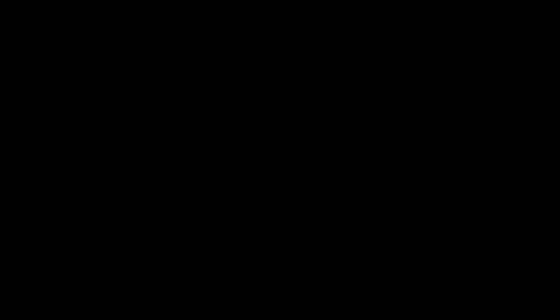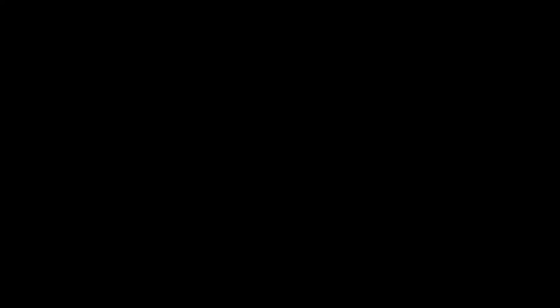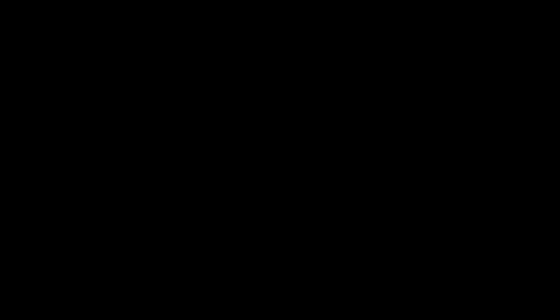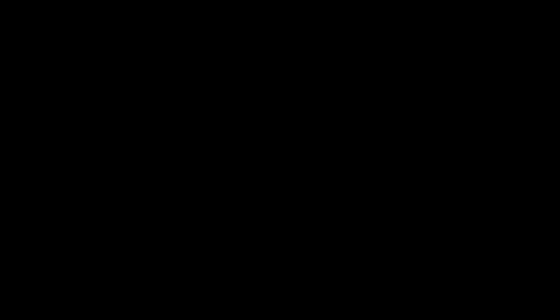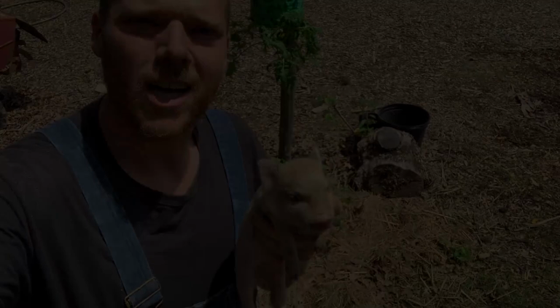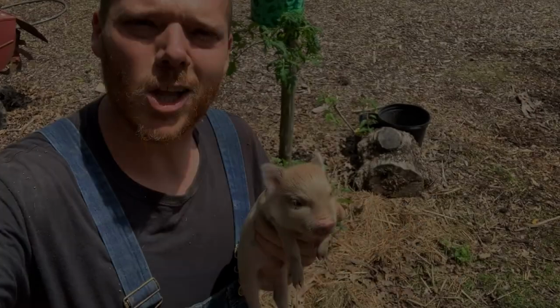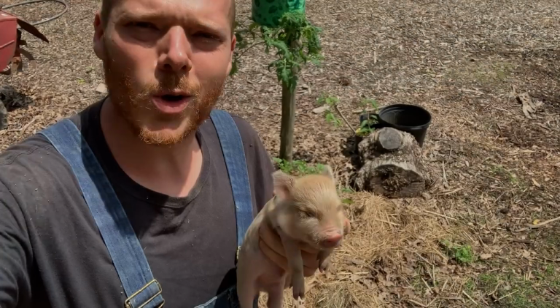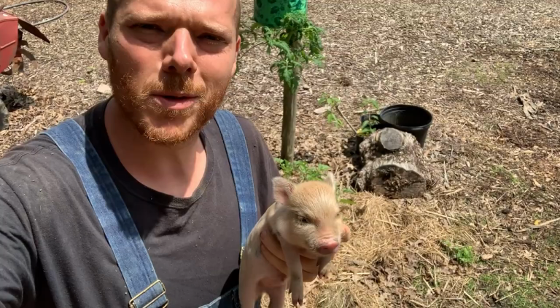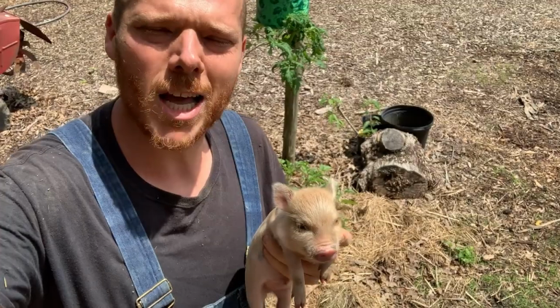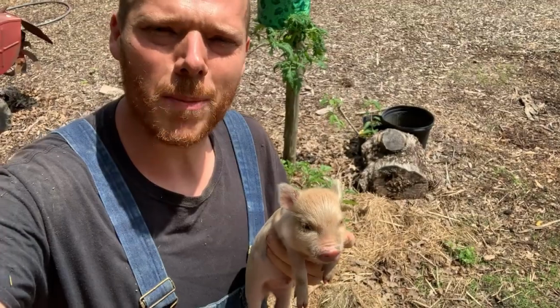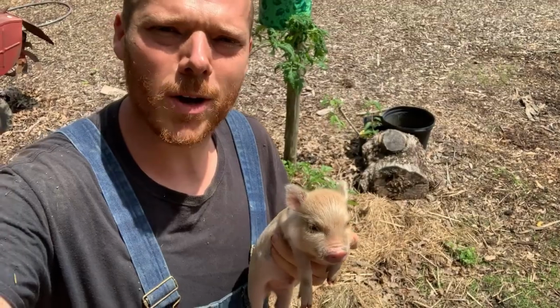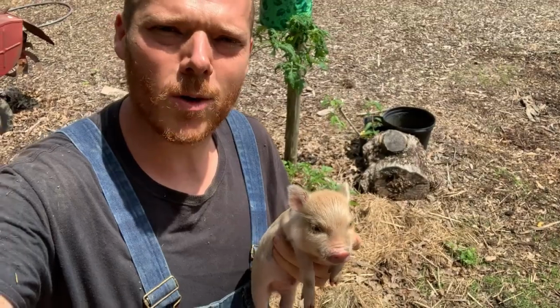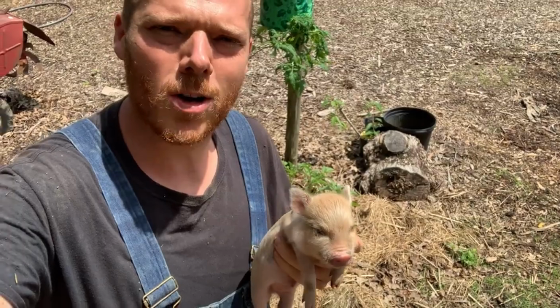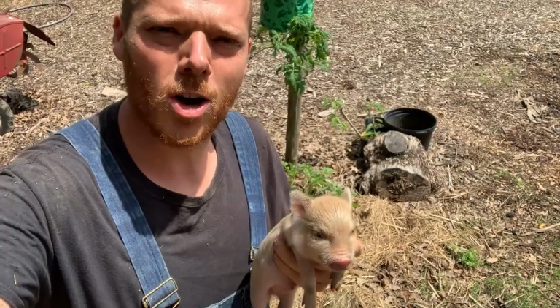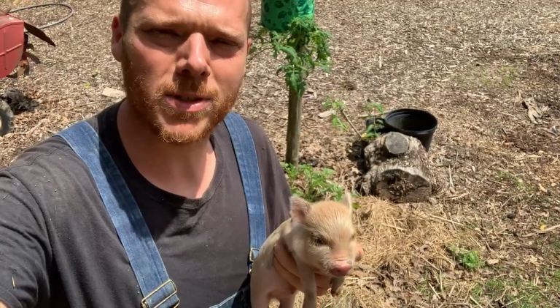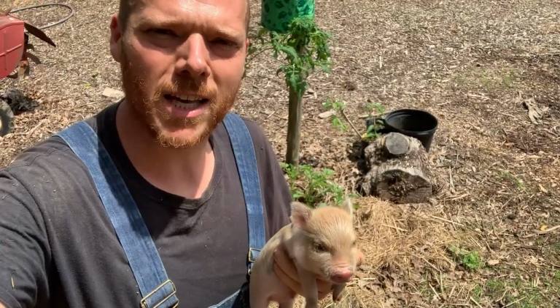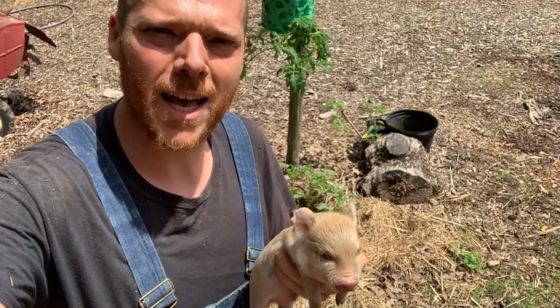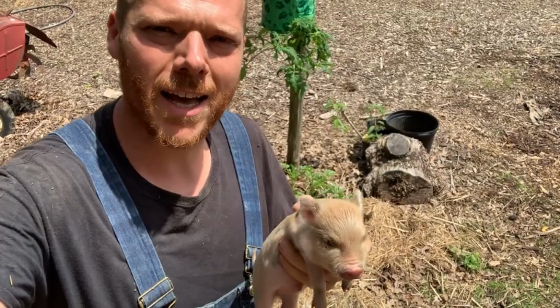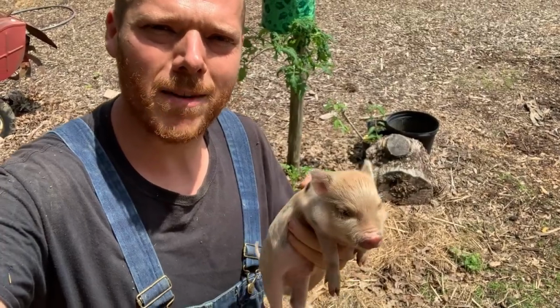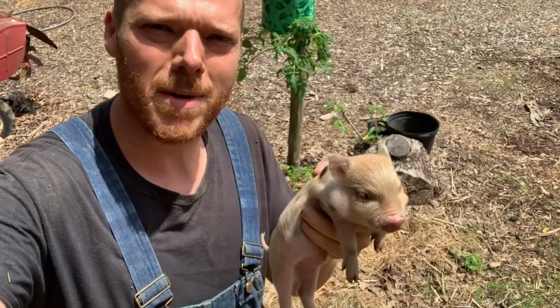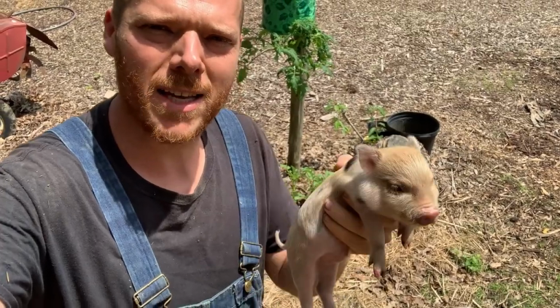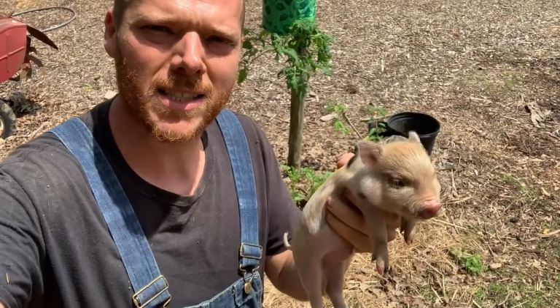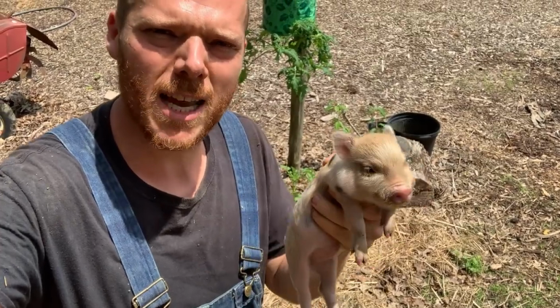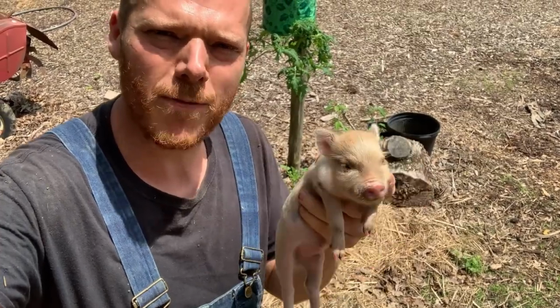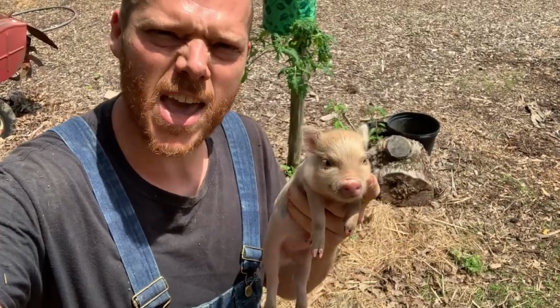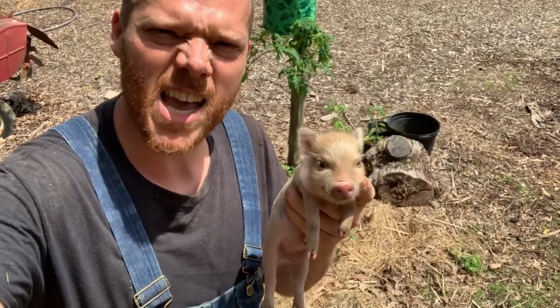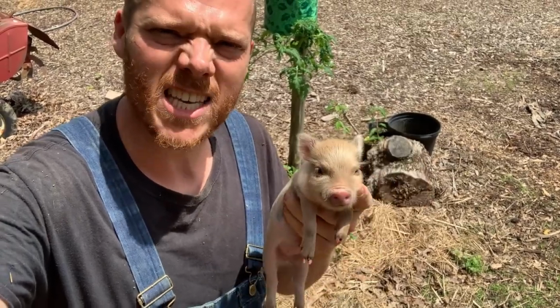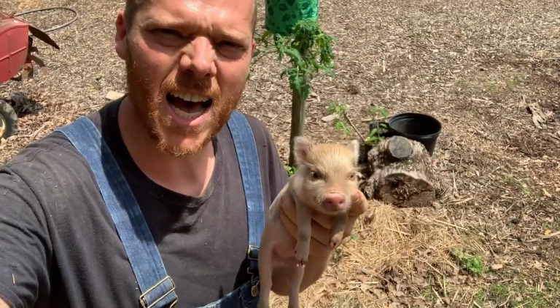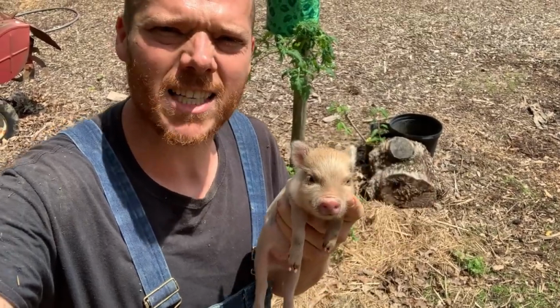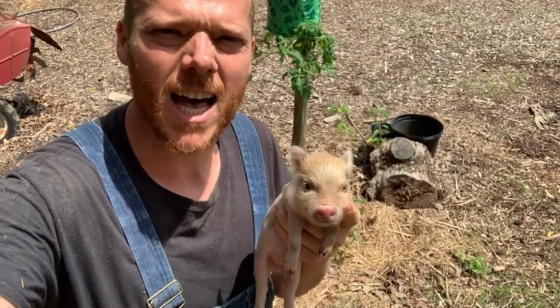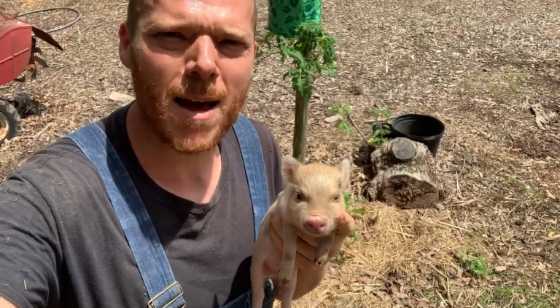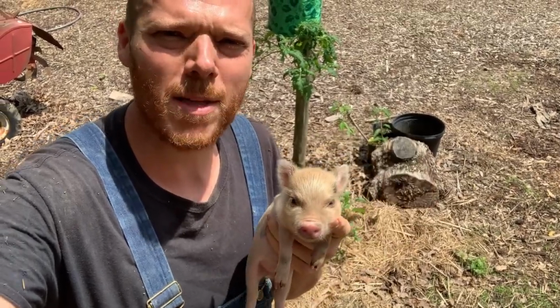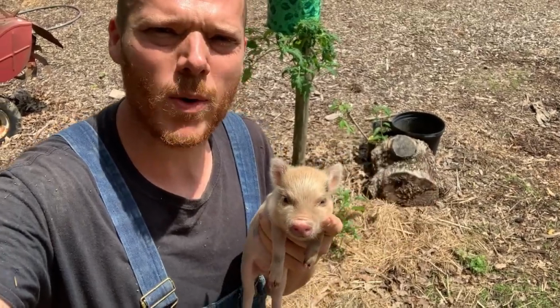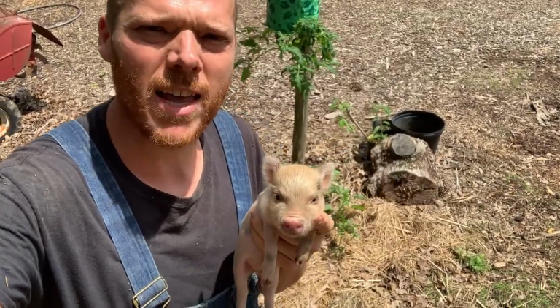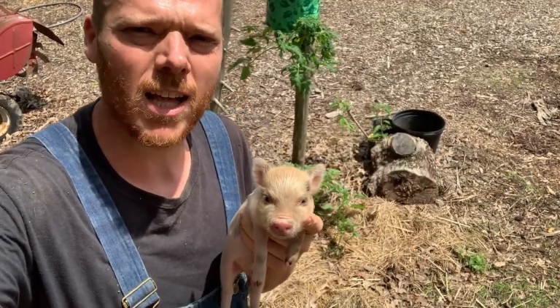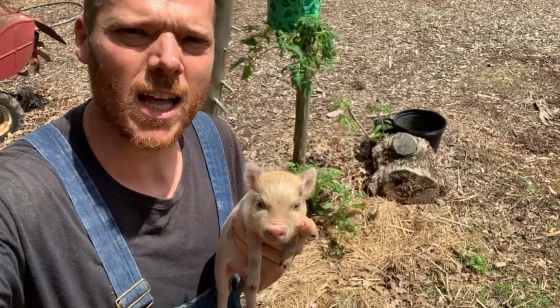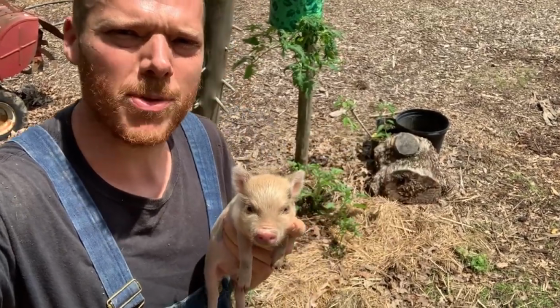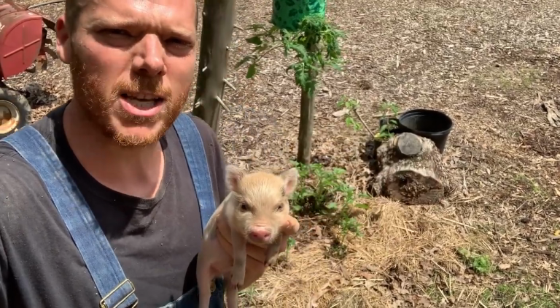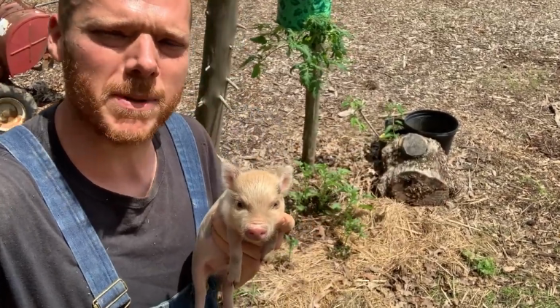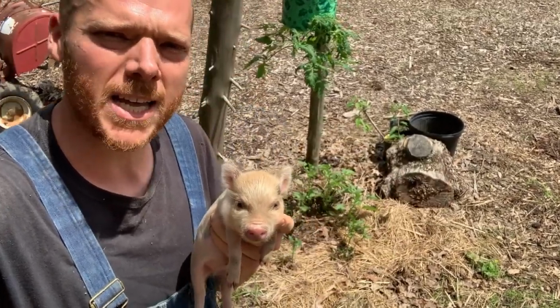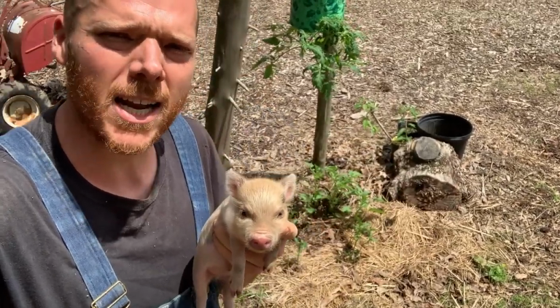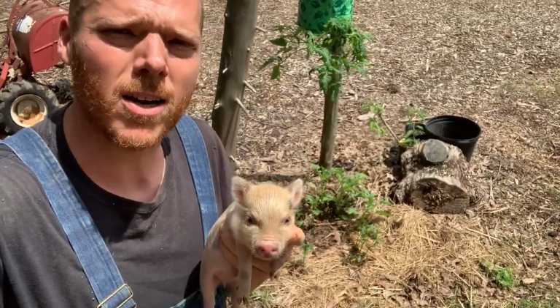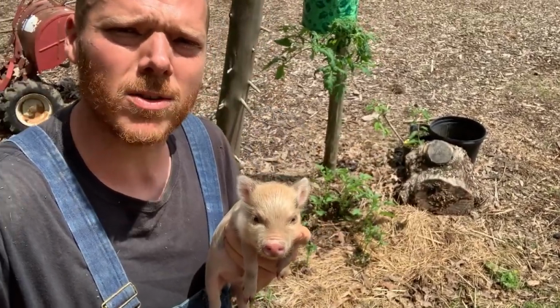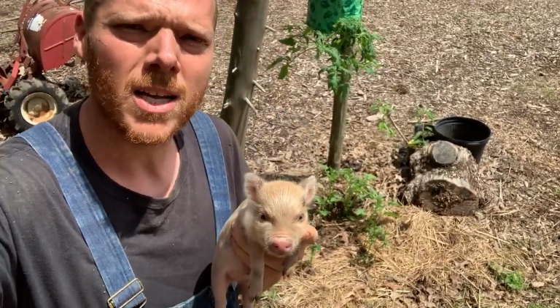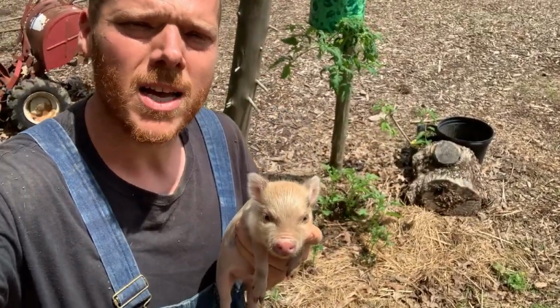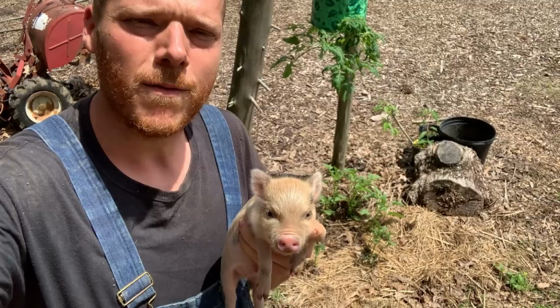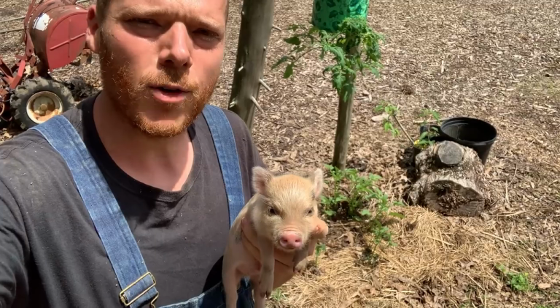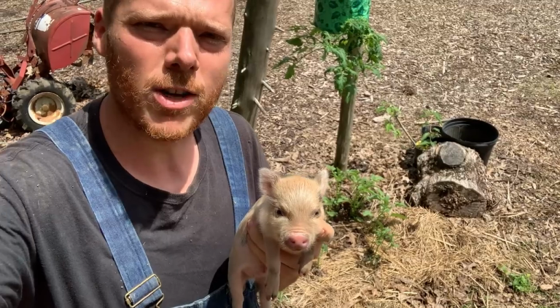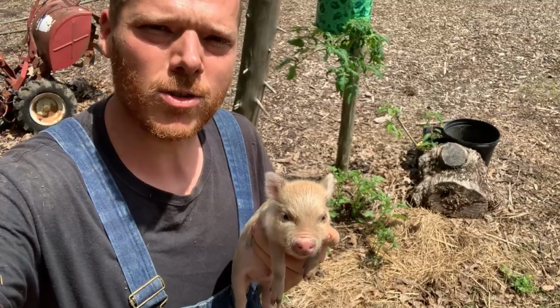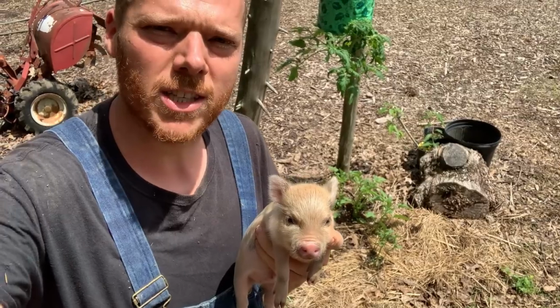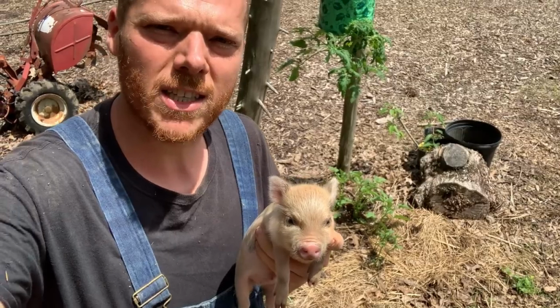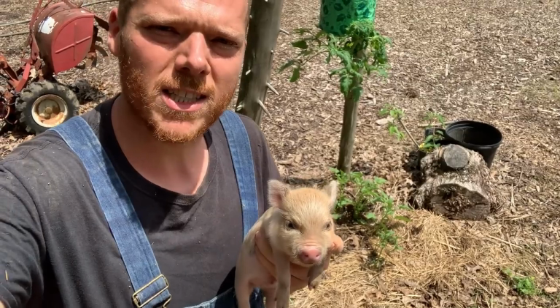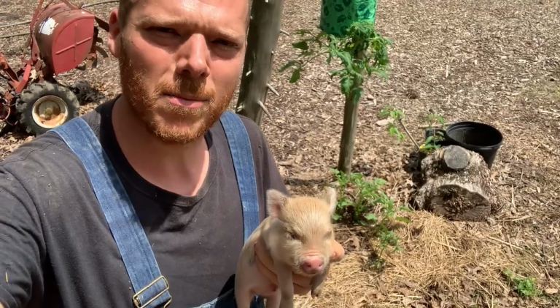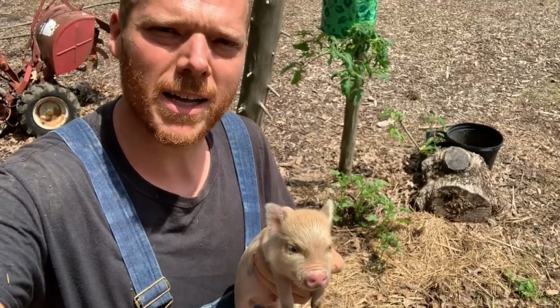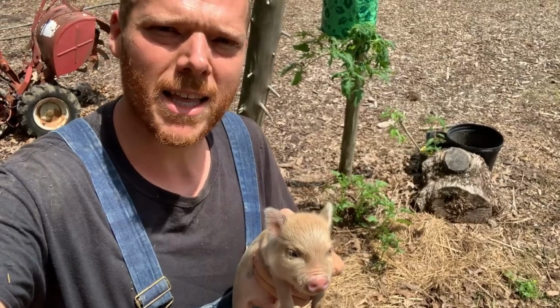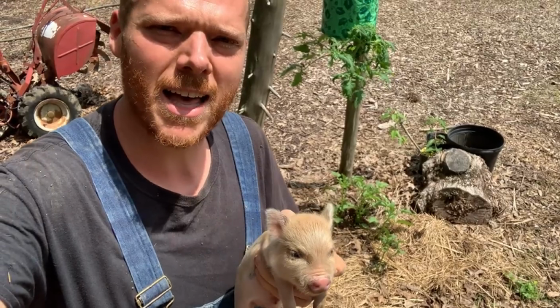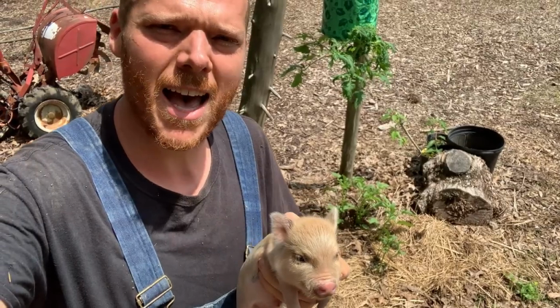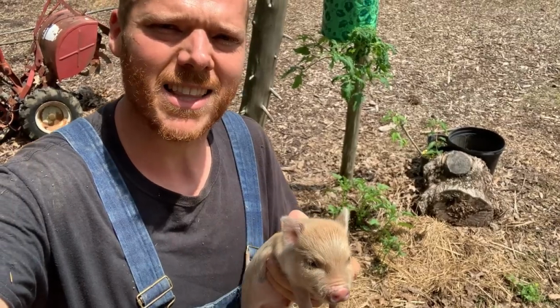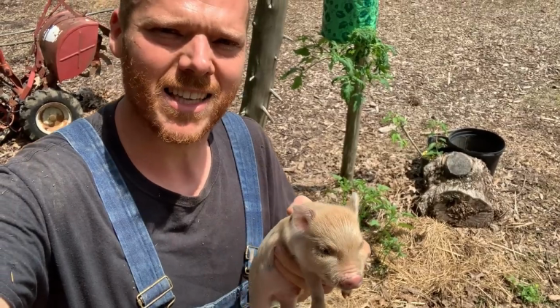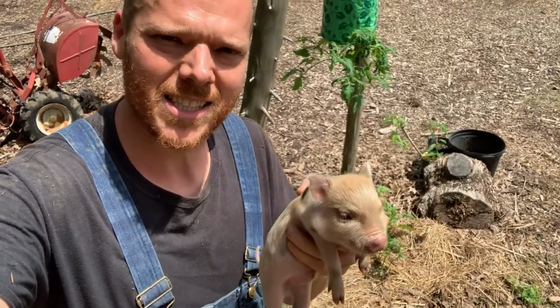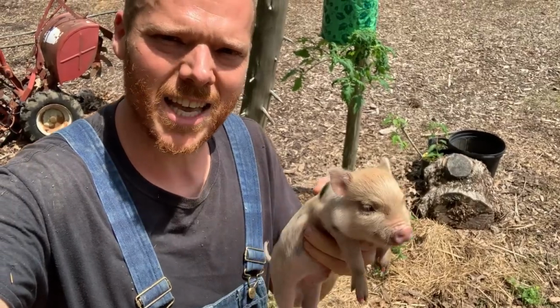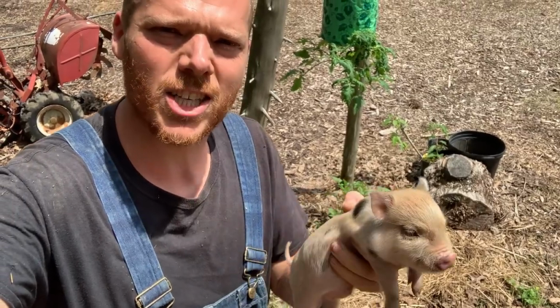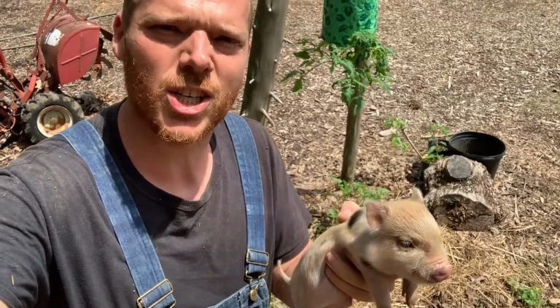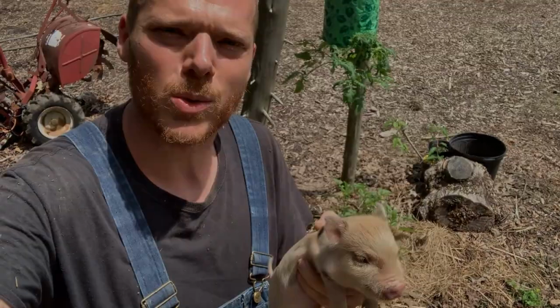Hello and welcome to Copperhead Road Homestead. Me and Steve think it's high time that we hill up these potatoes. If you're interested in something like that, then stay tuned.